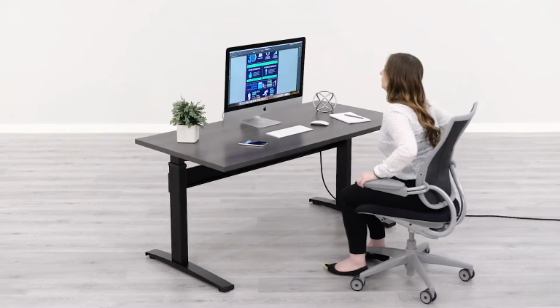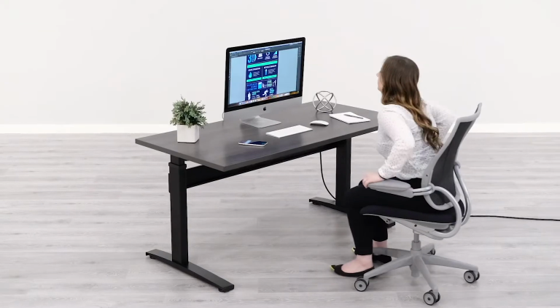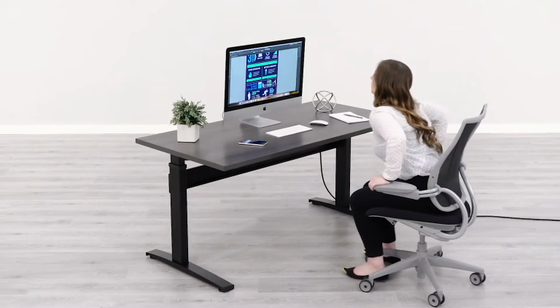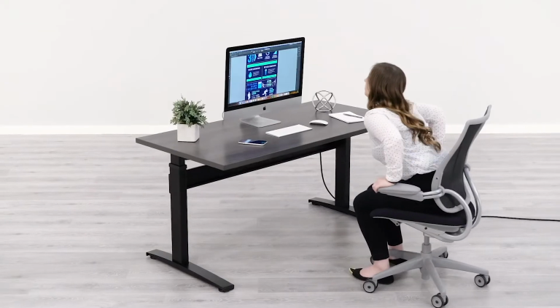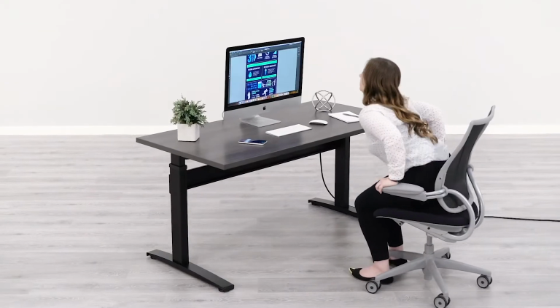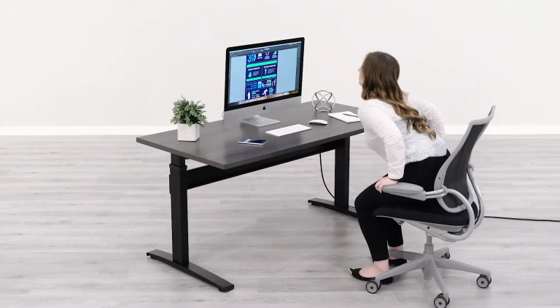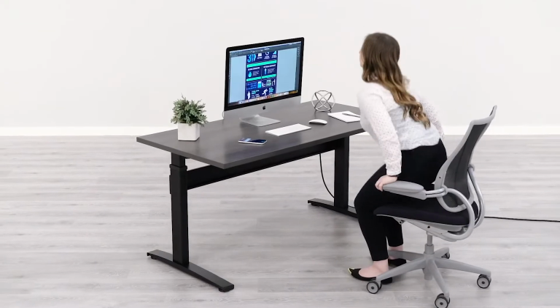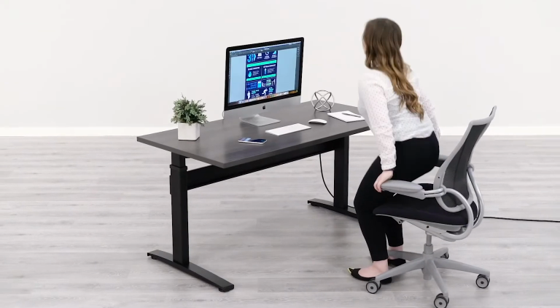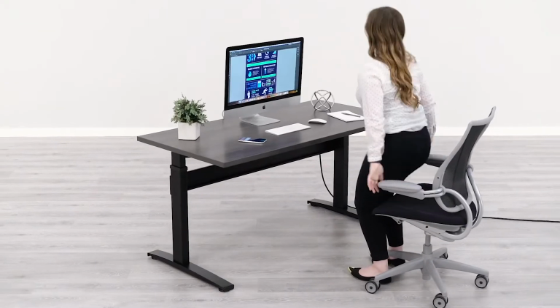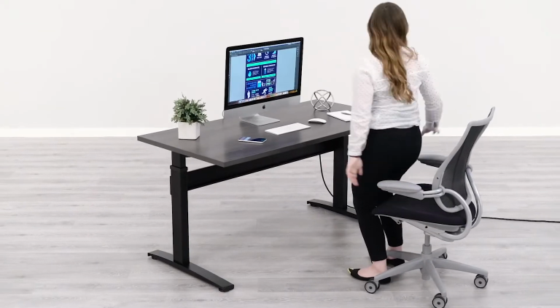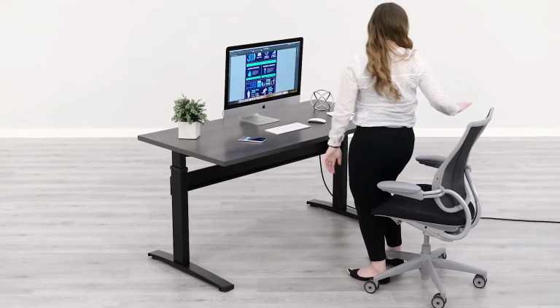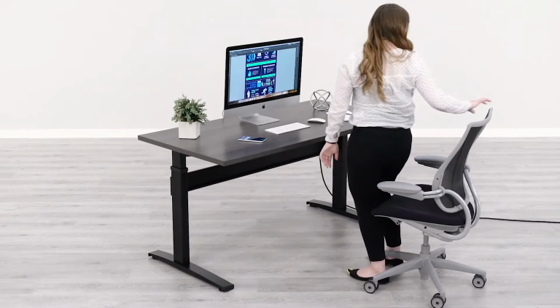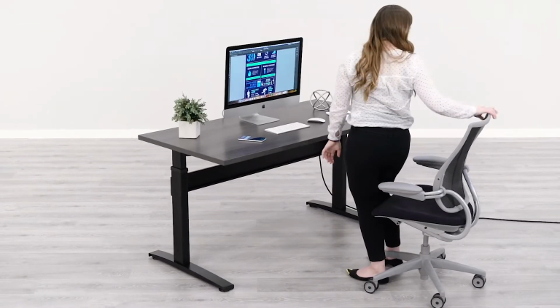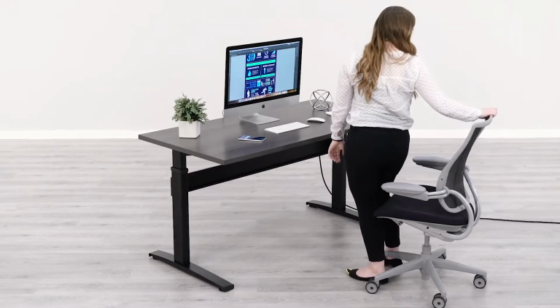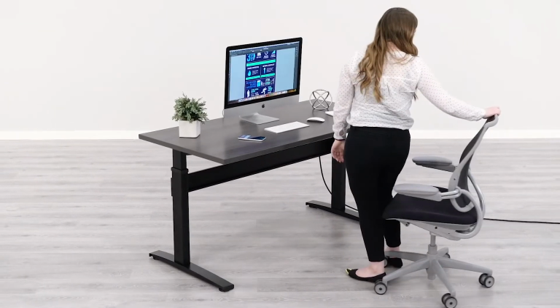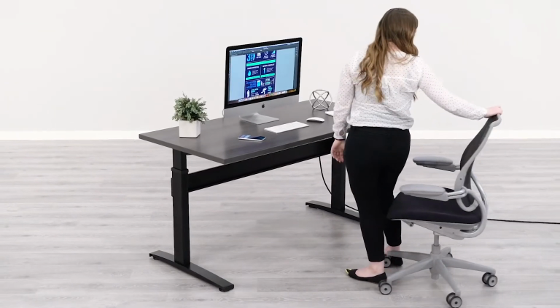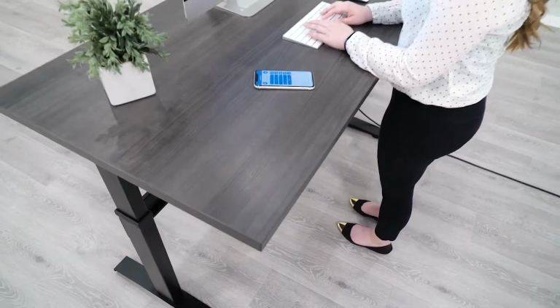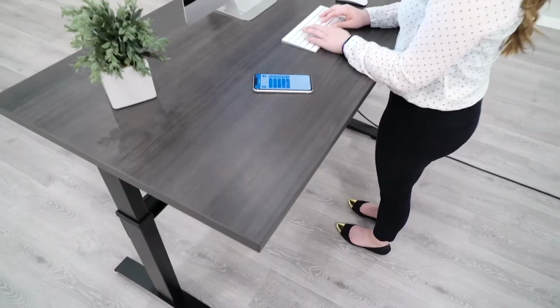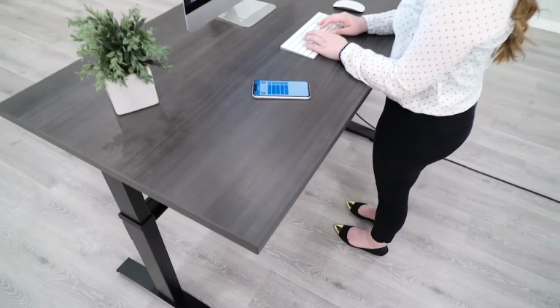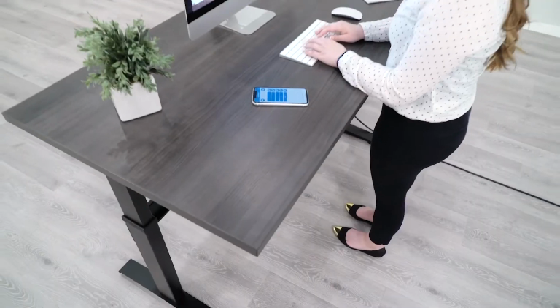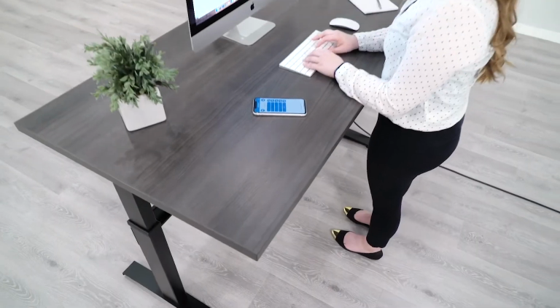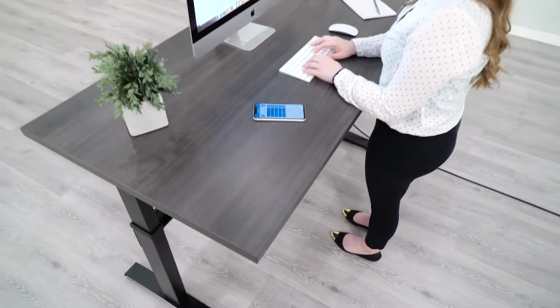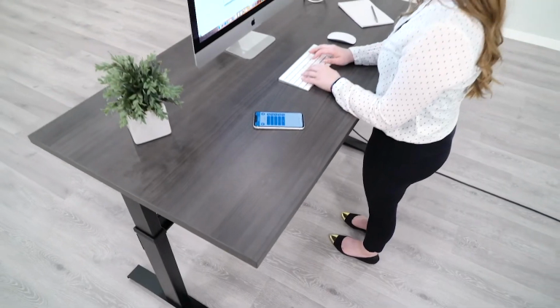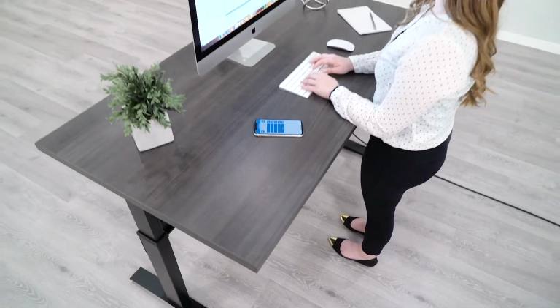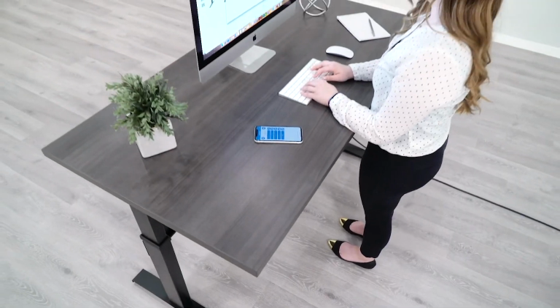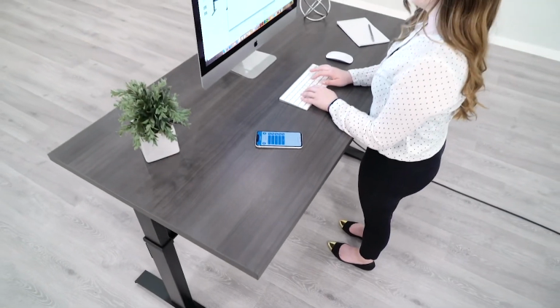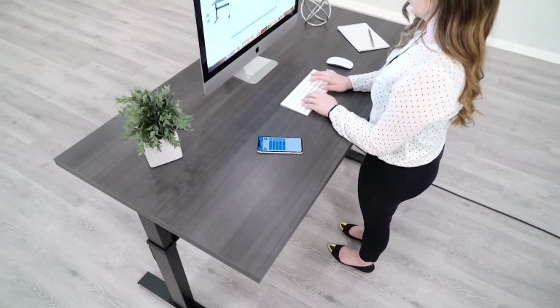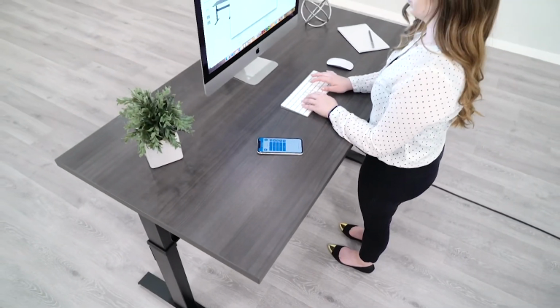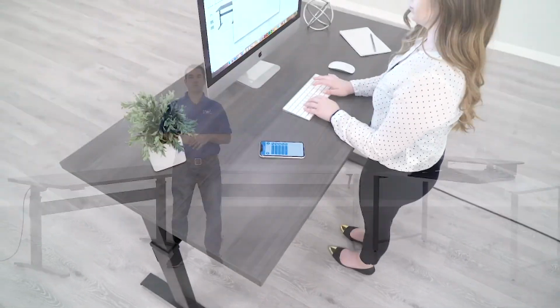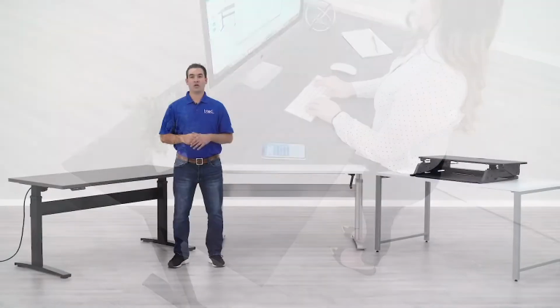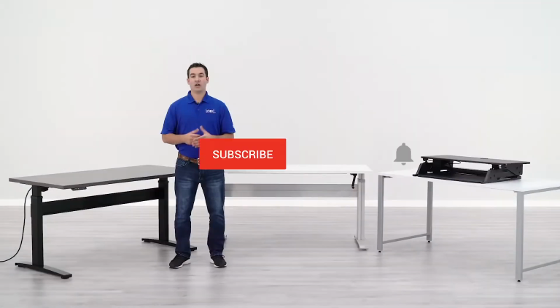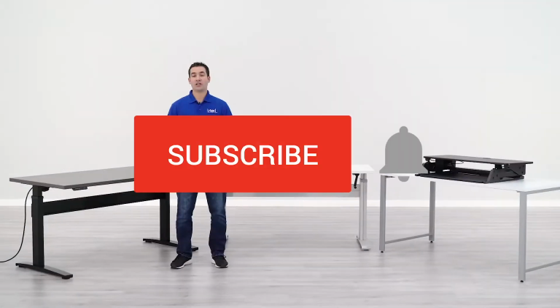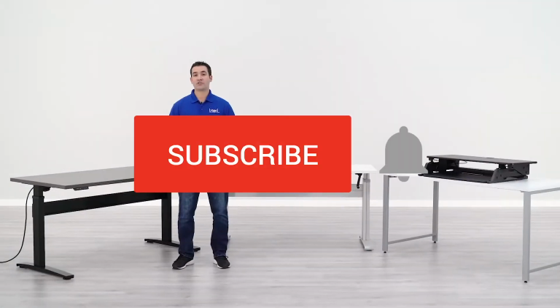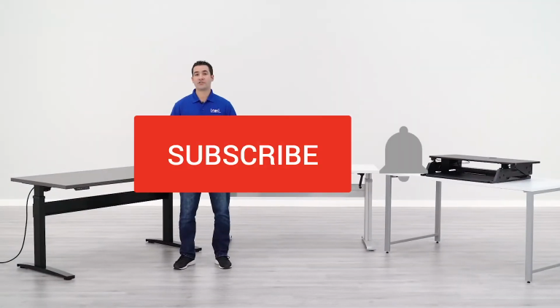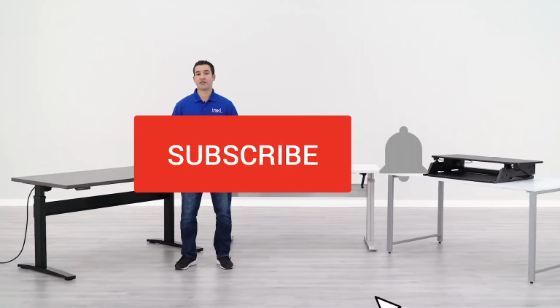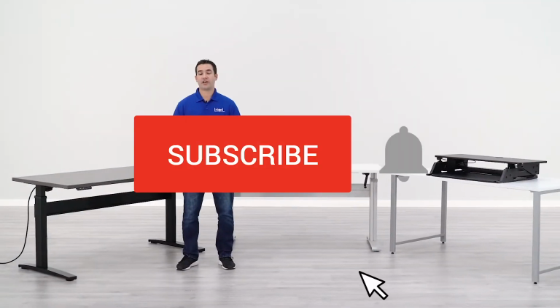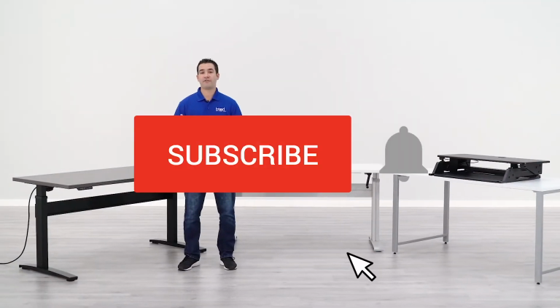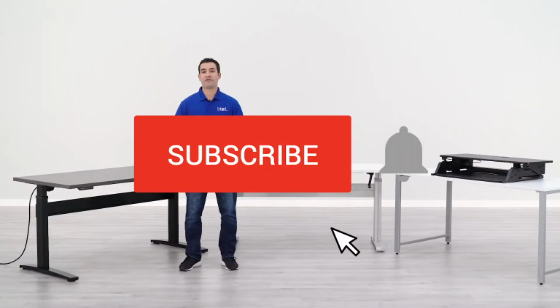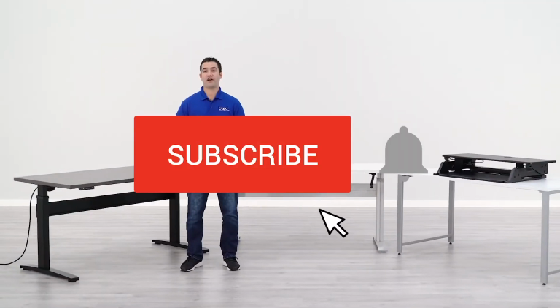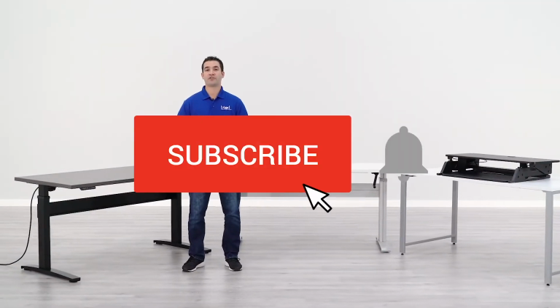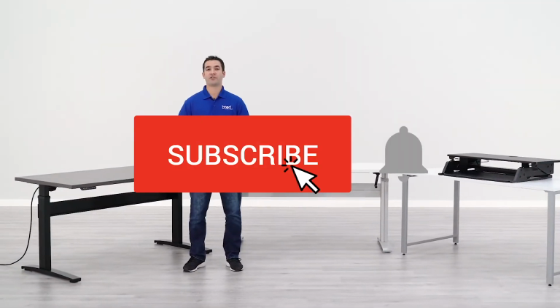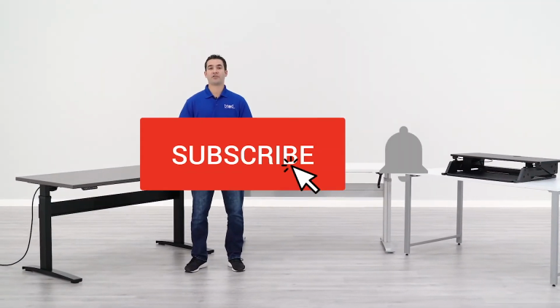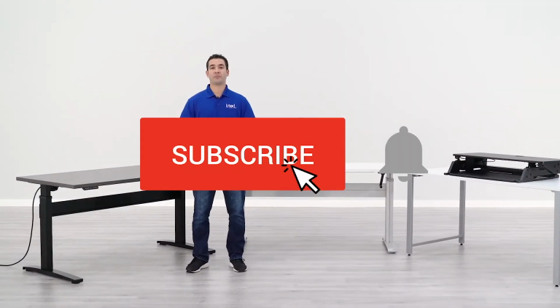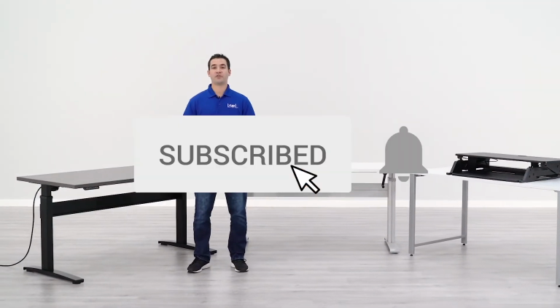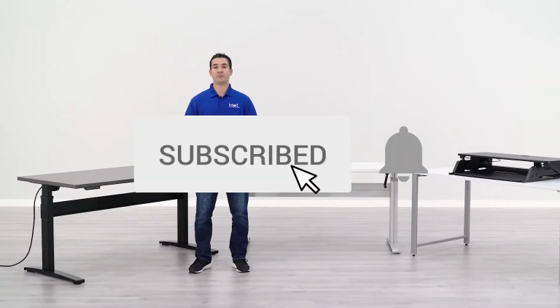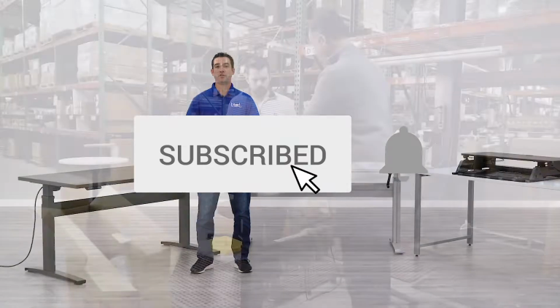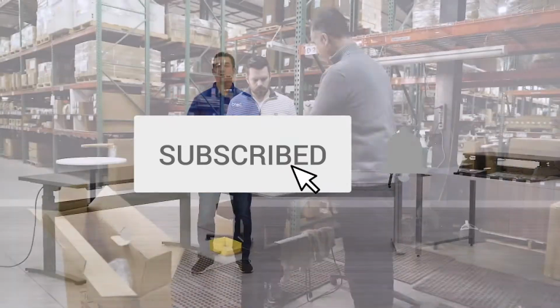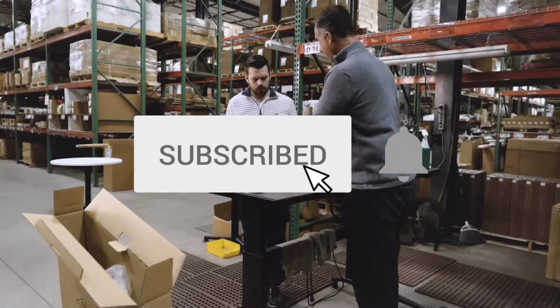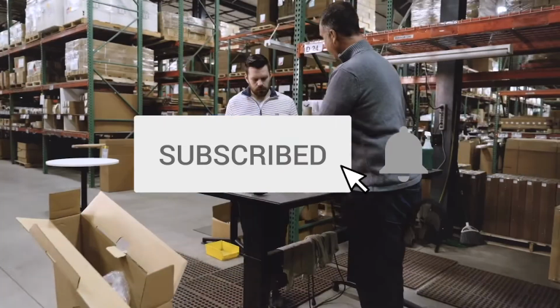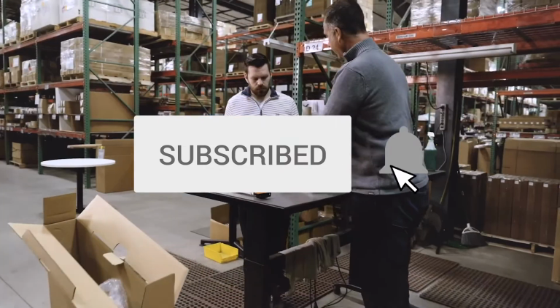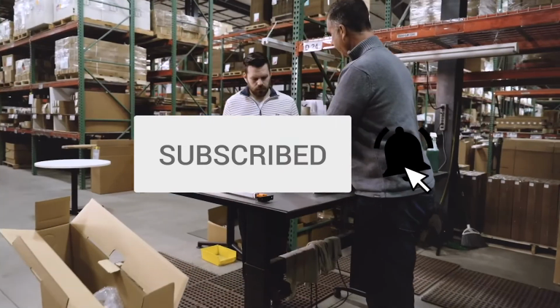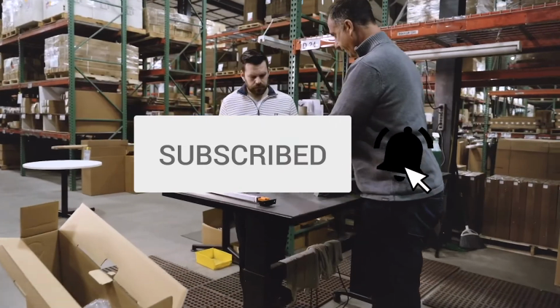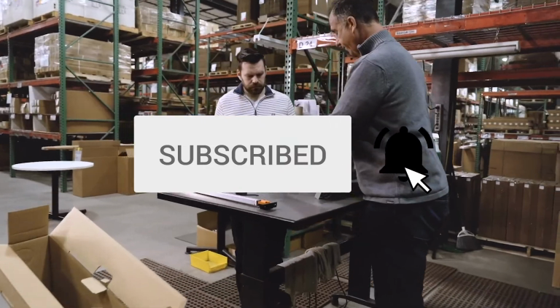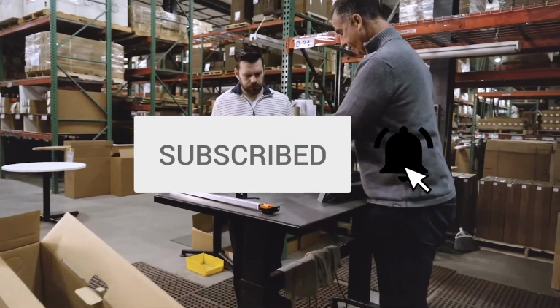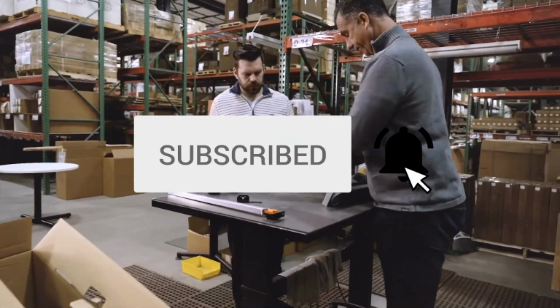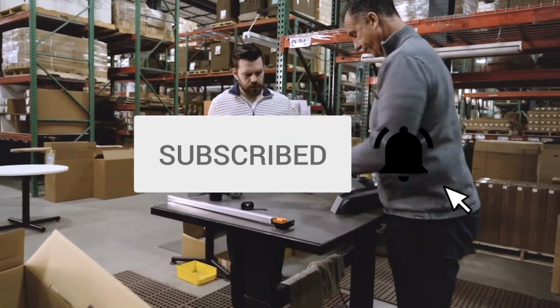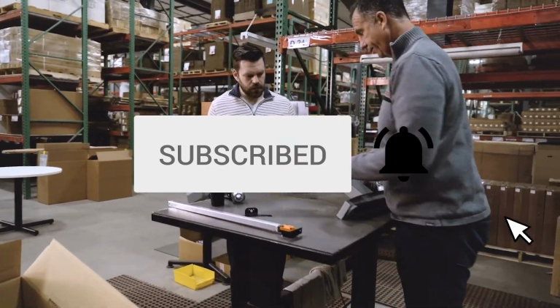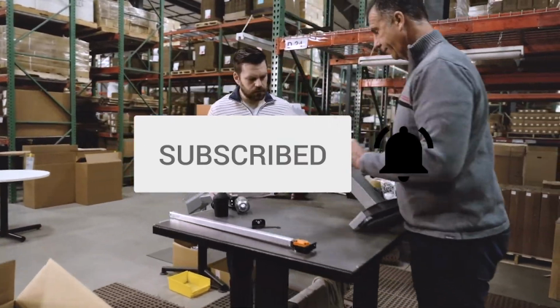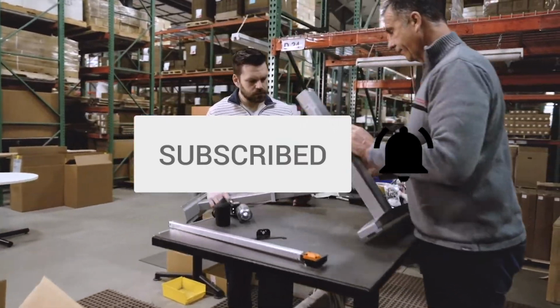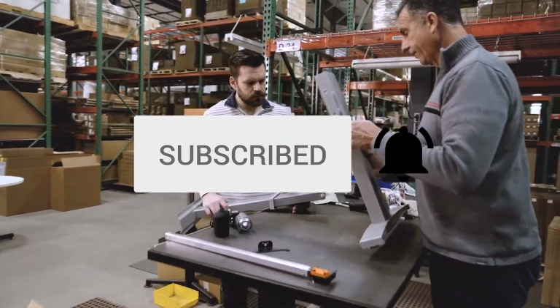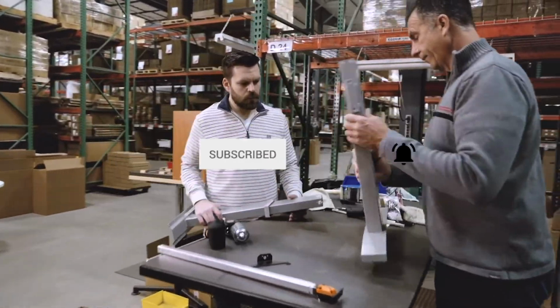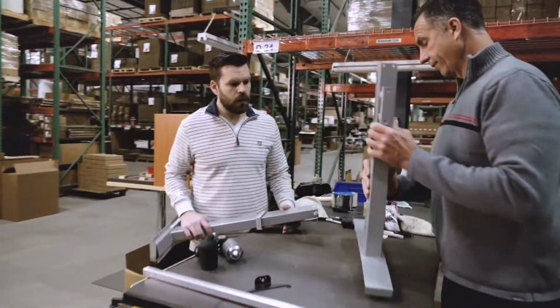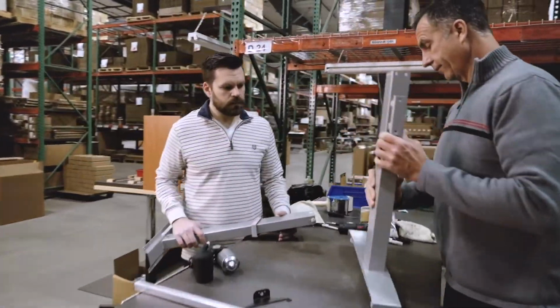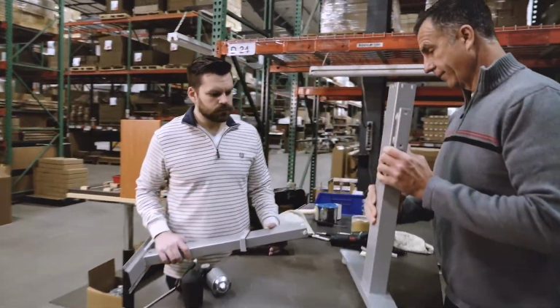Confused about standing desks? BTOD TV is your number one standing desk resource. Subscribe today so you don't miss out on any of our future content.